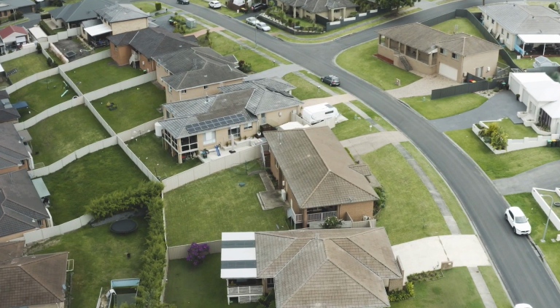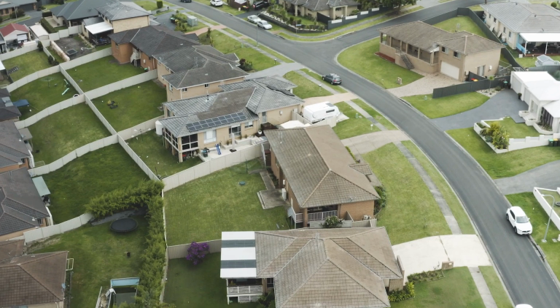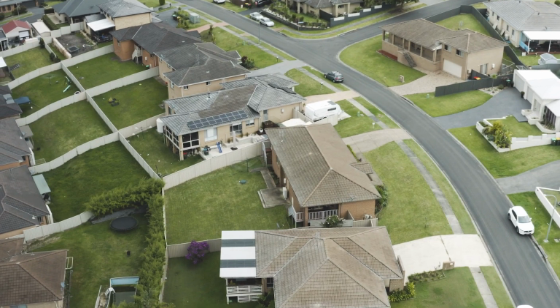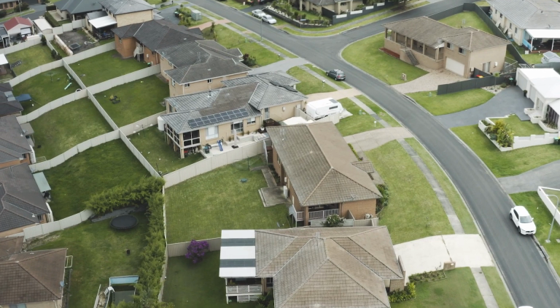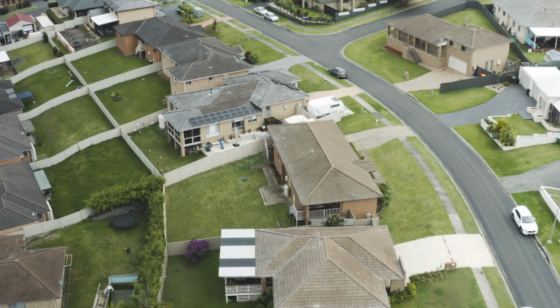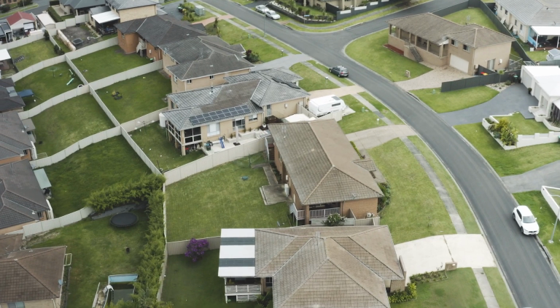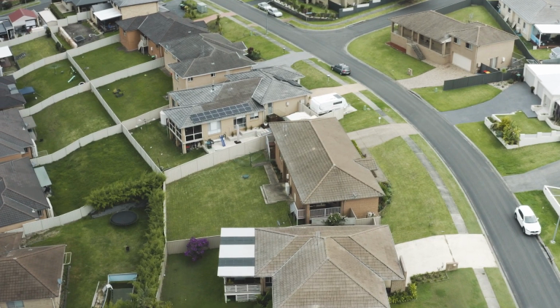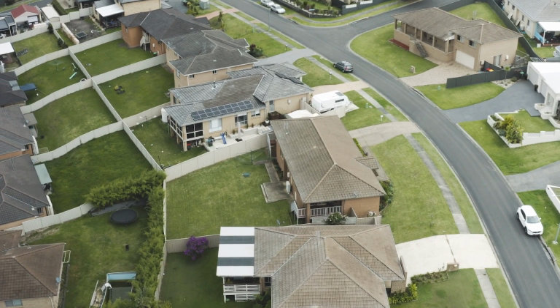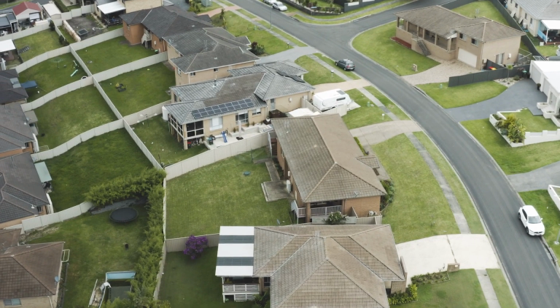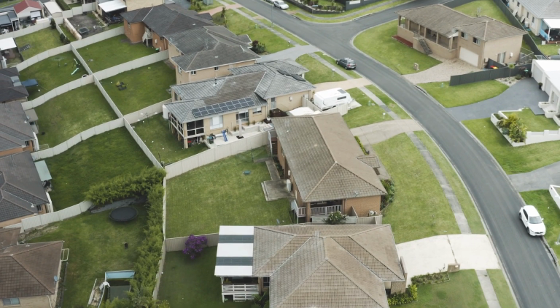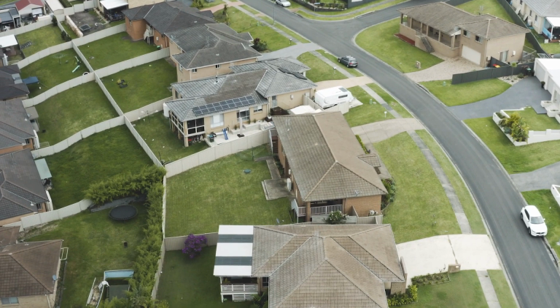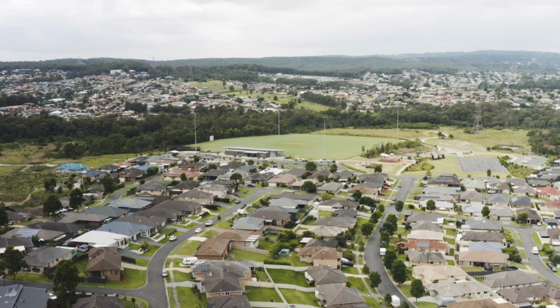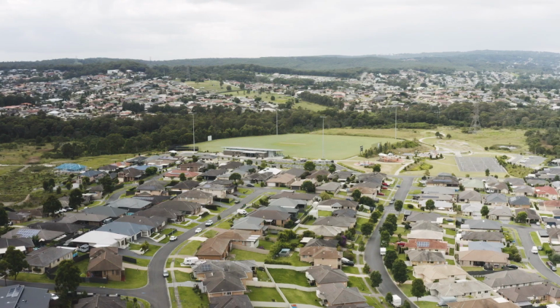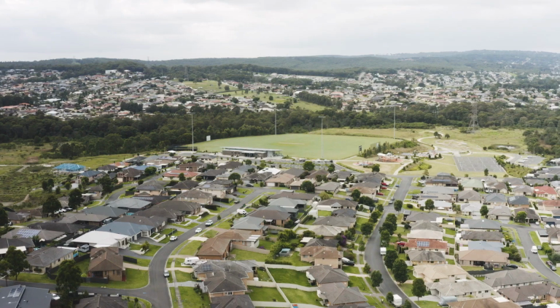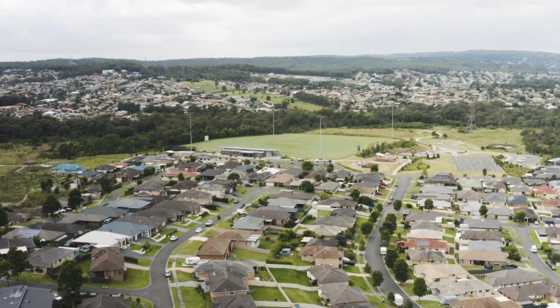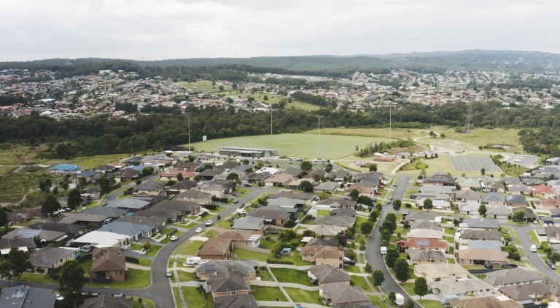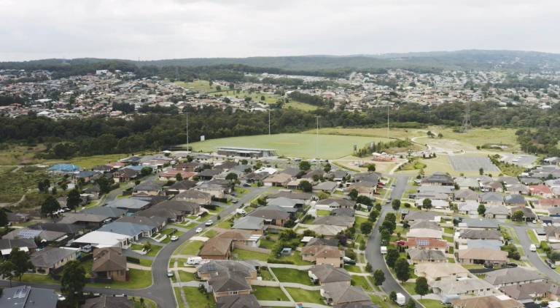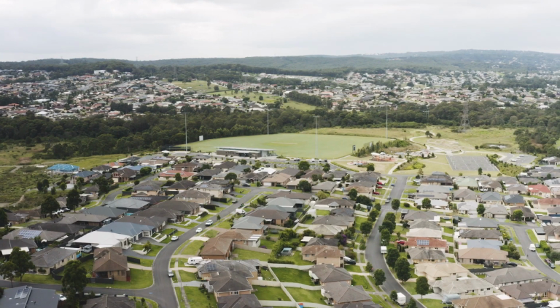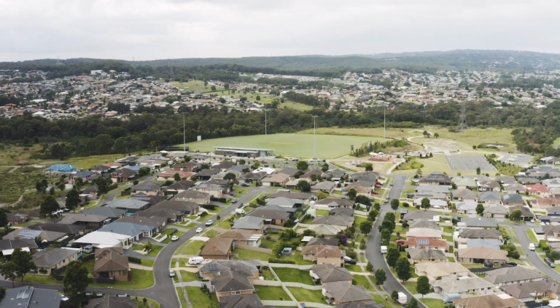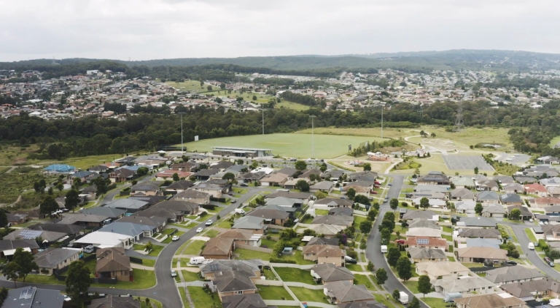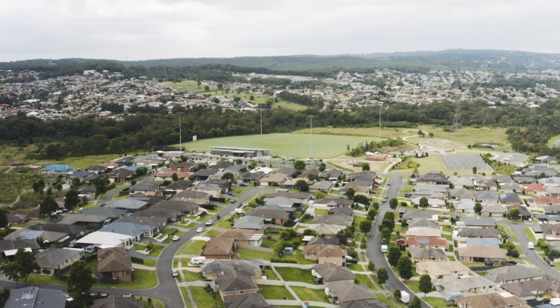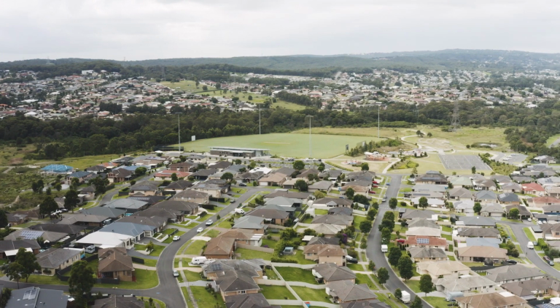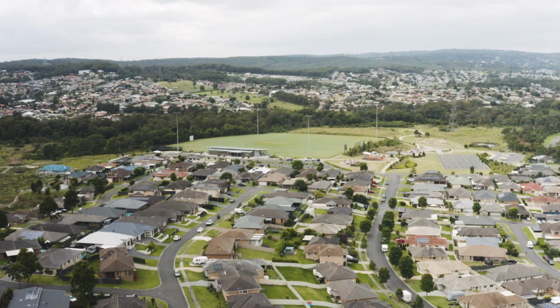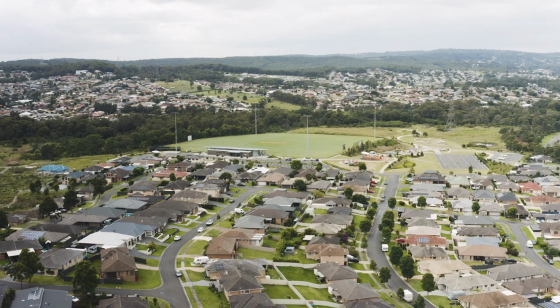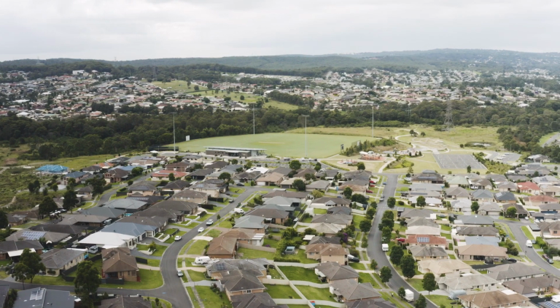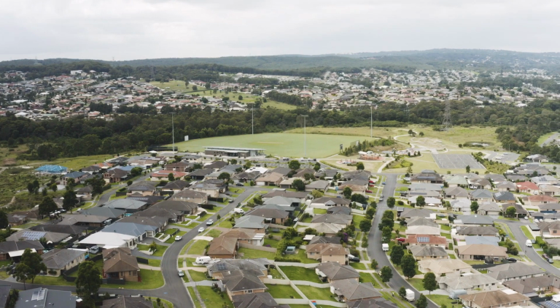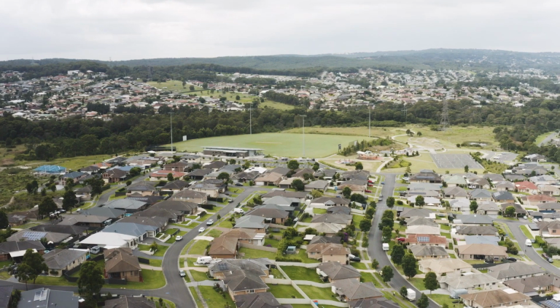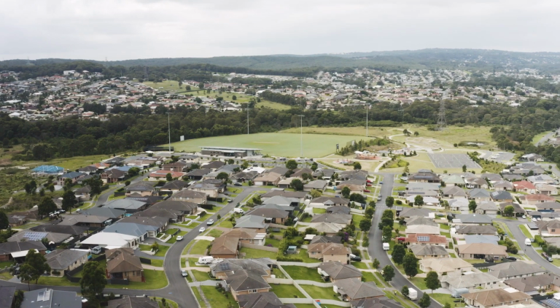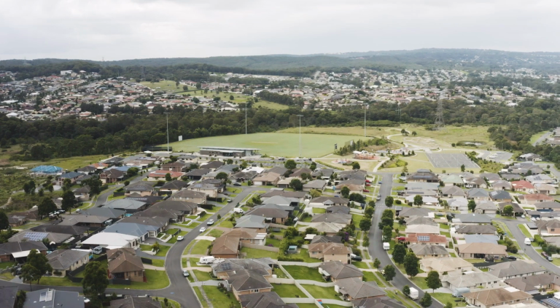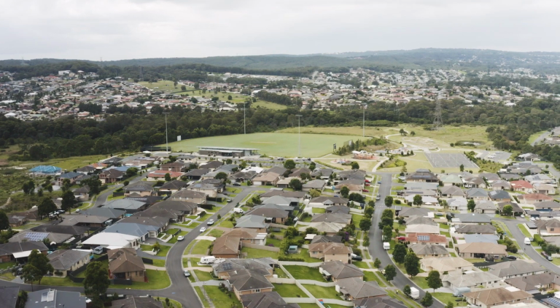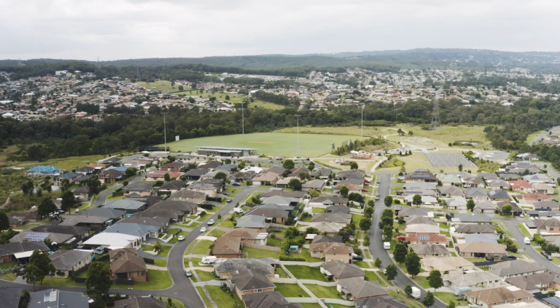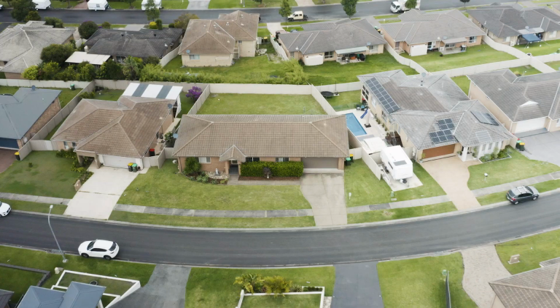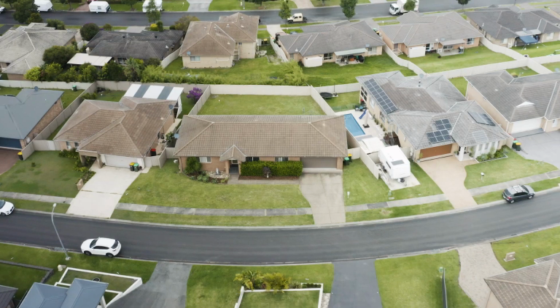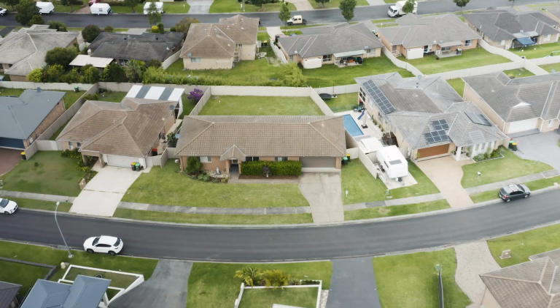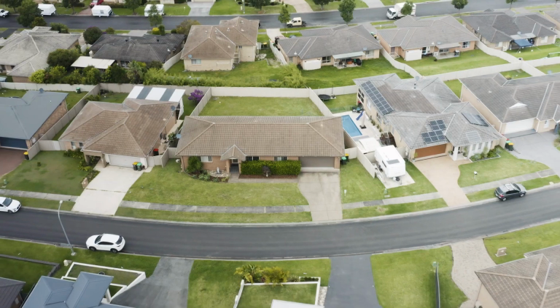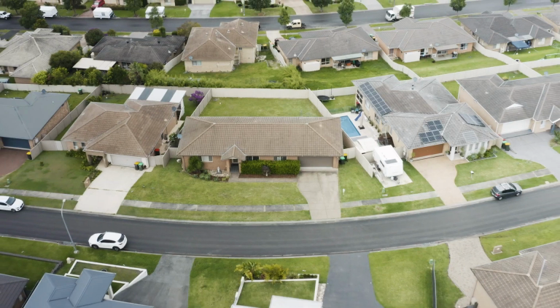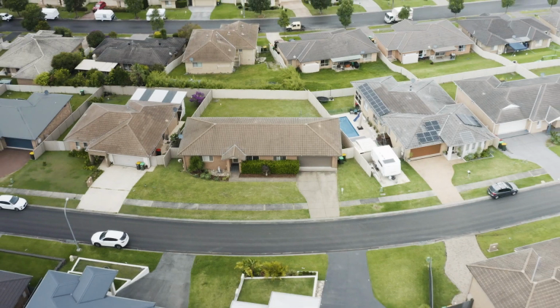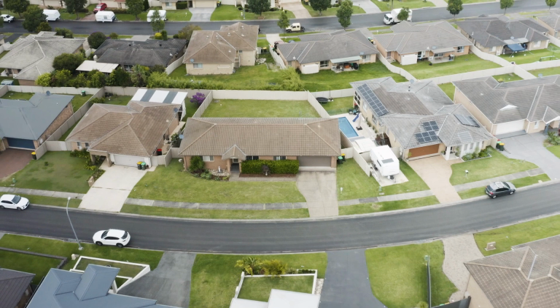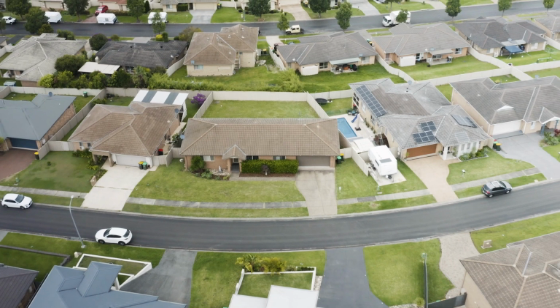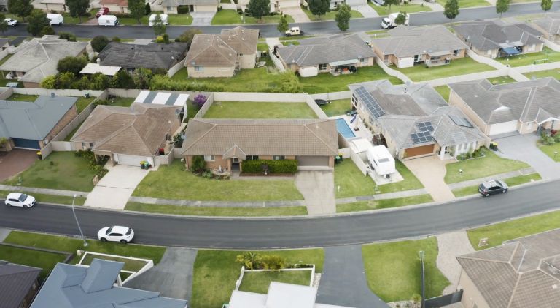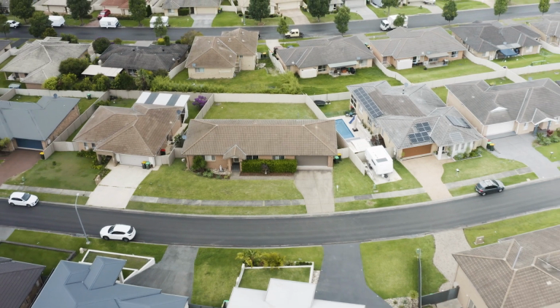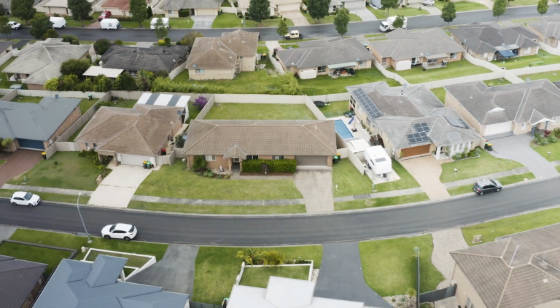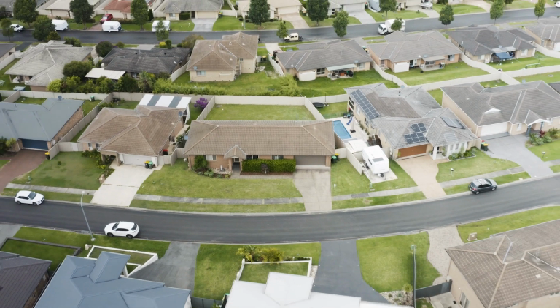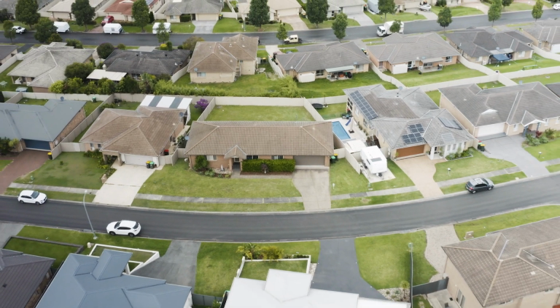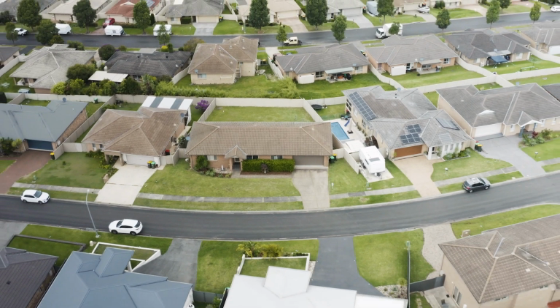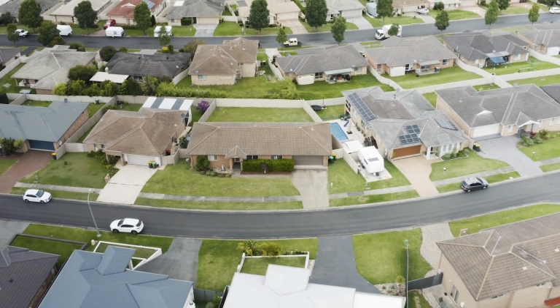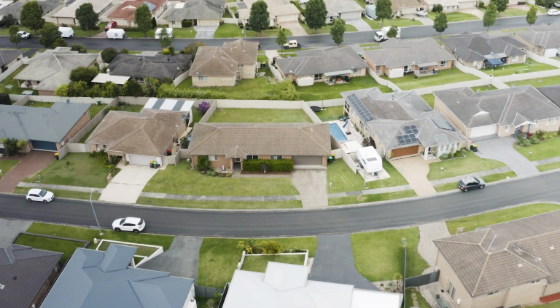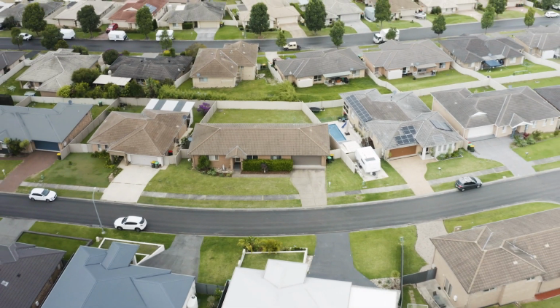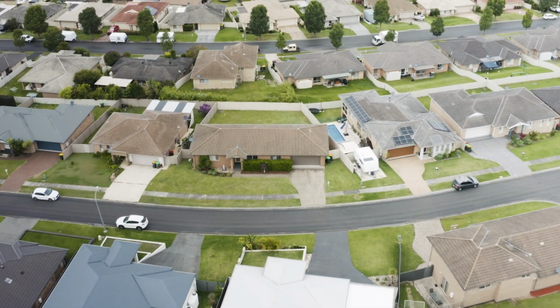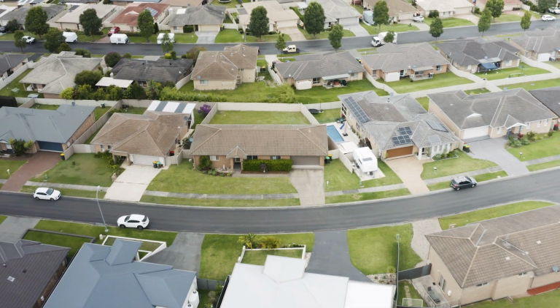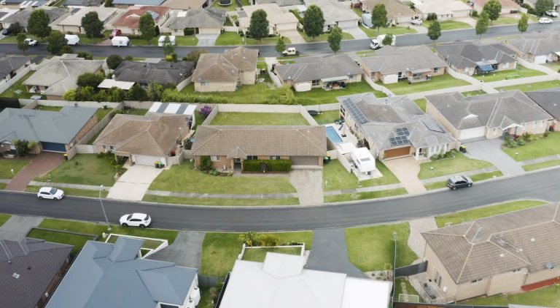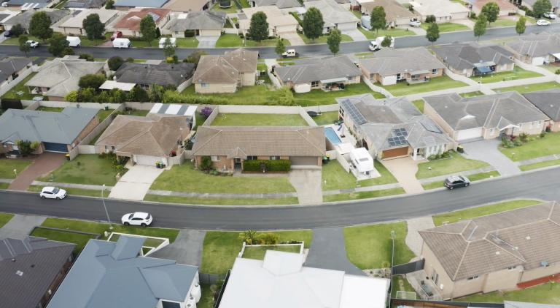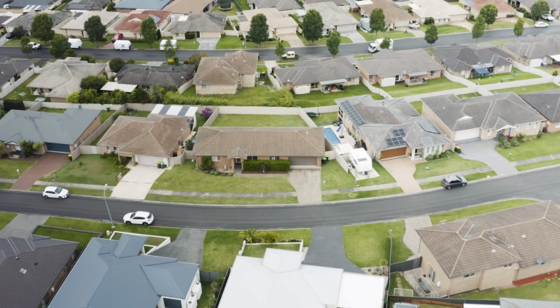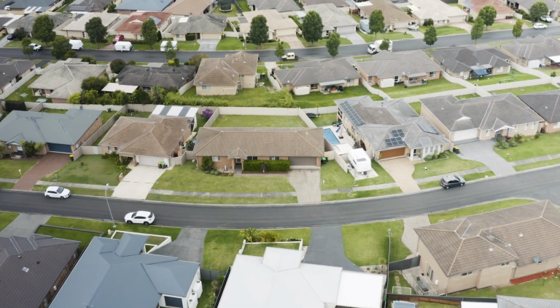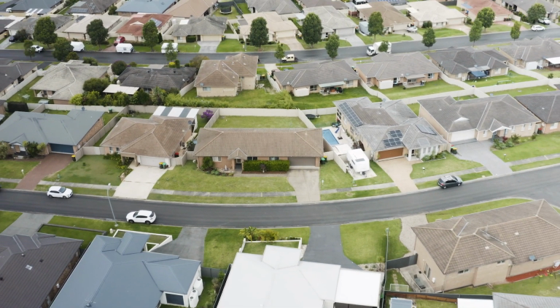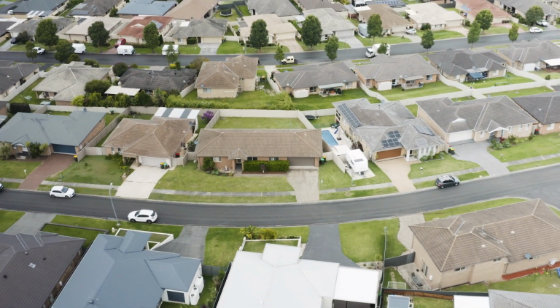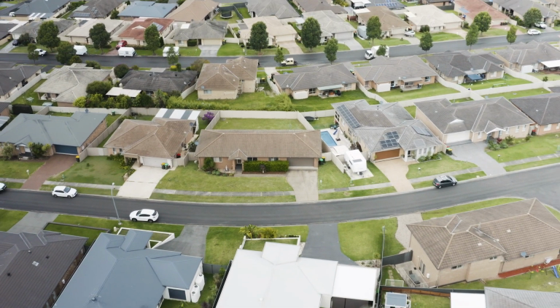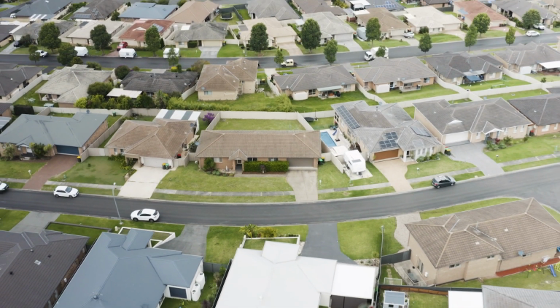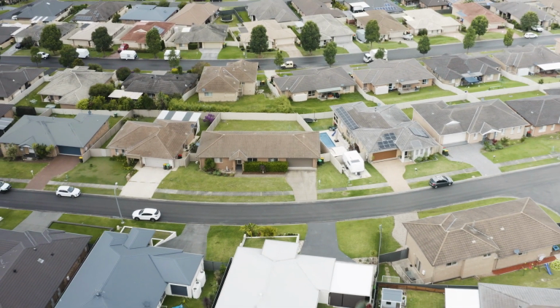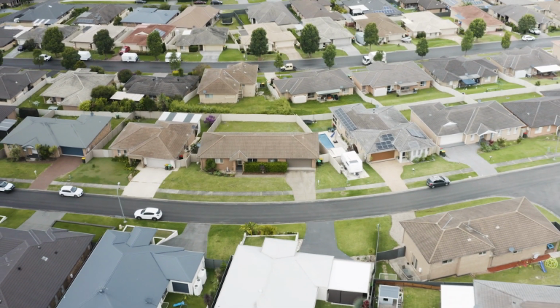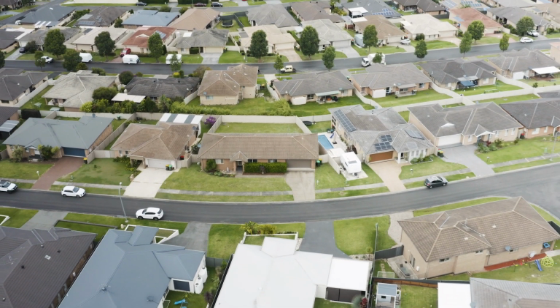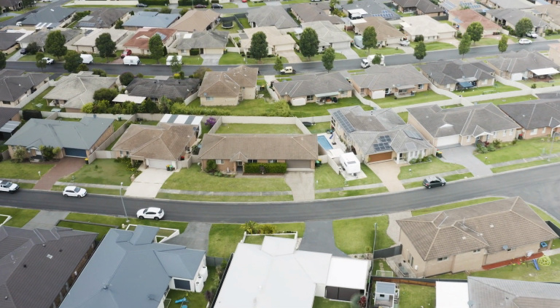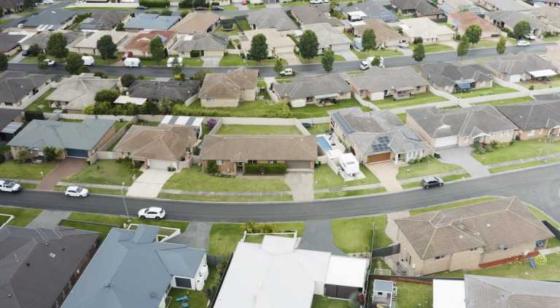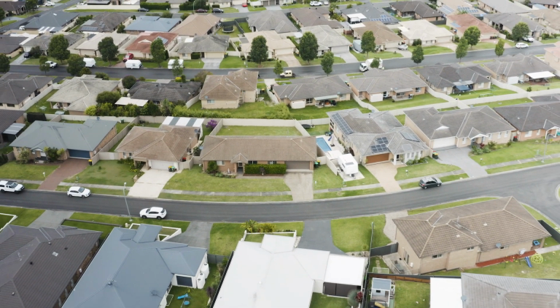Perfectly positioned to all major roads, especially if you need to get to the Hunter Valley or Sydney — living in Cameron Park will have you on your way sooner.